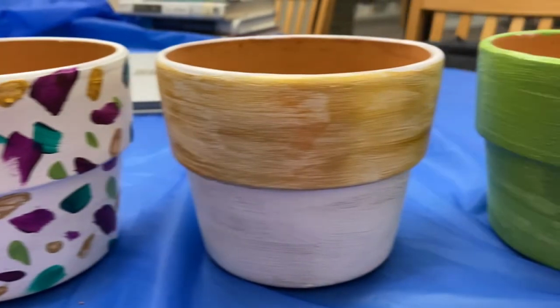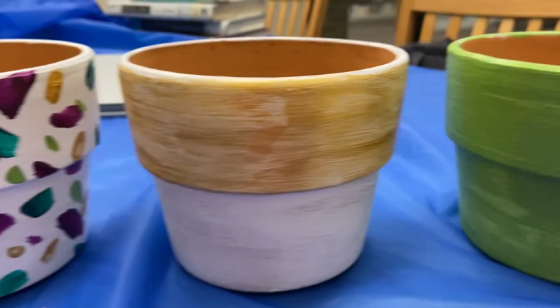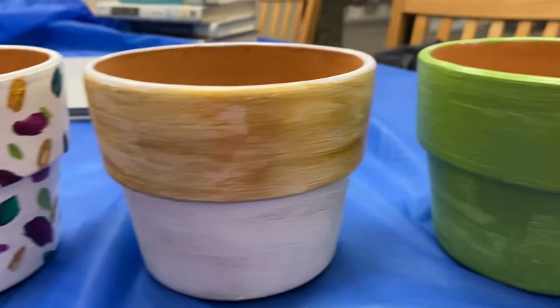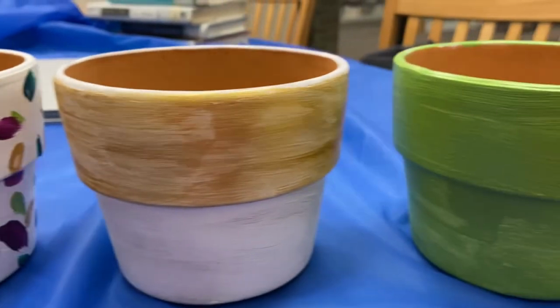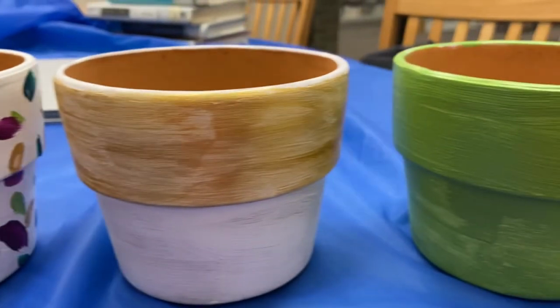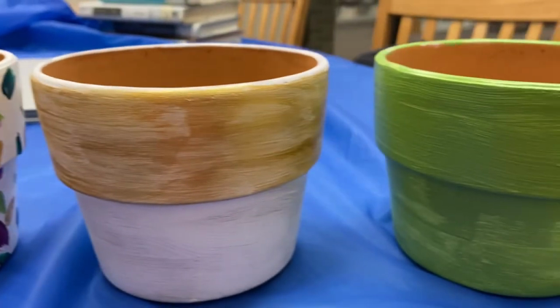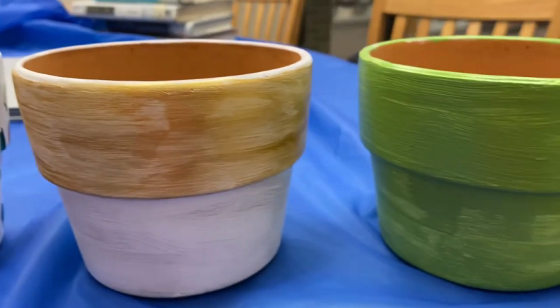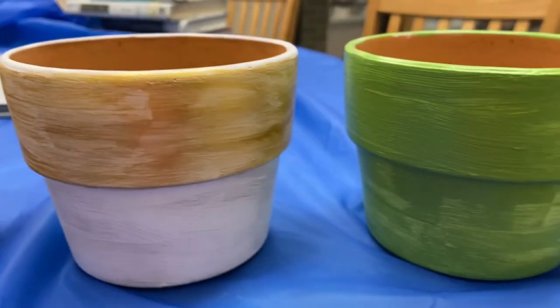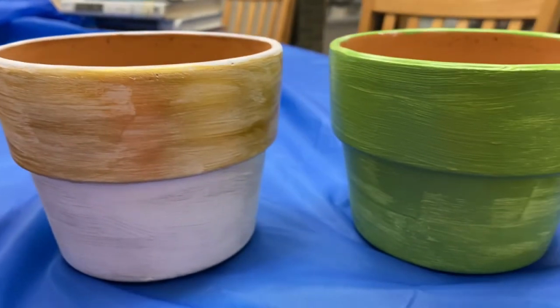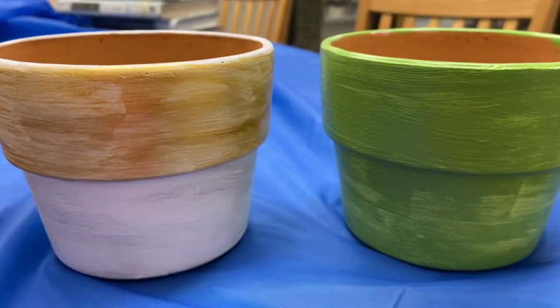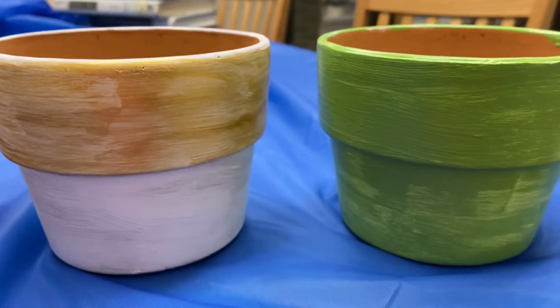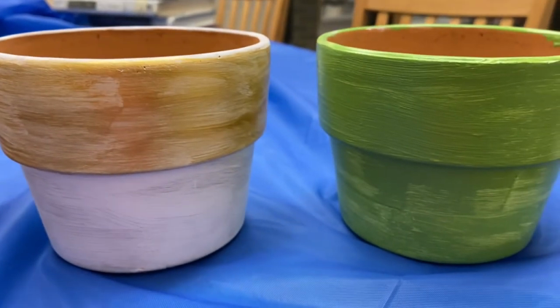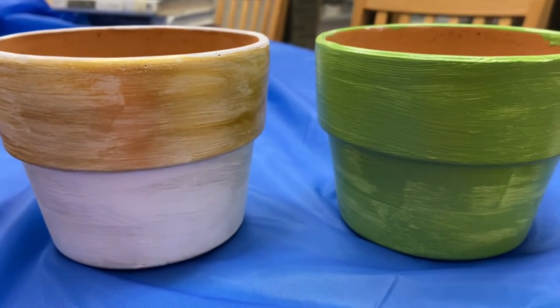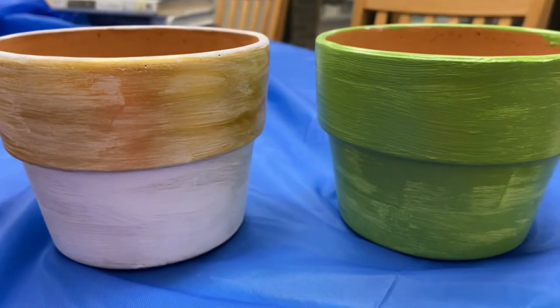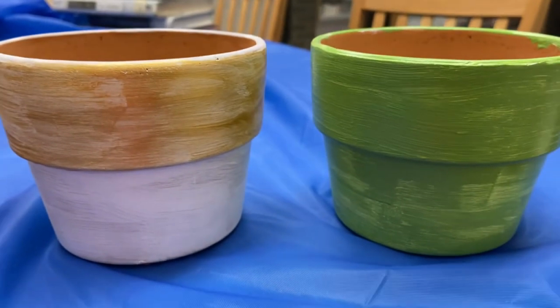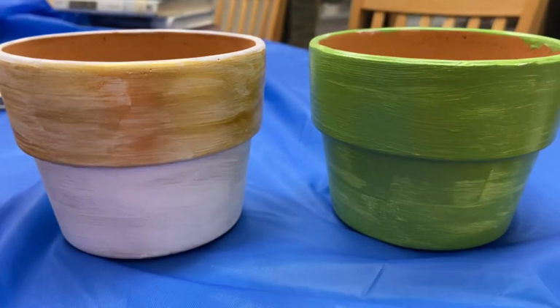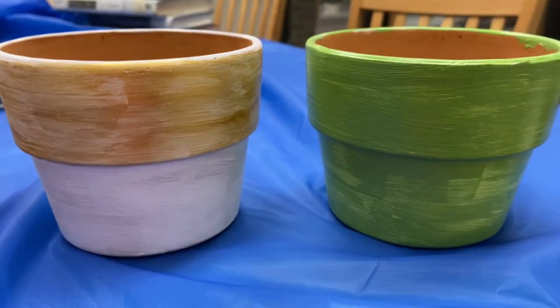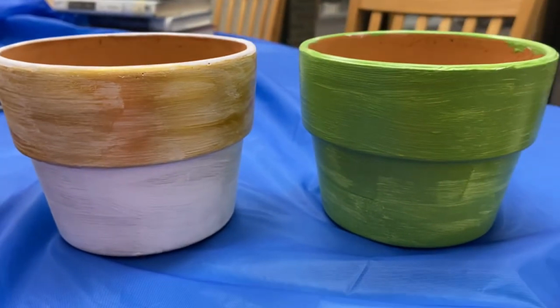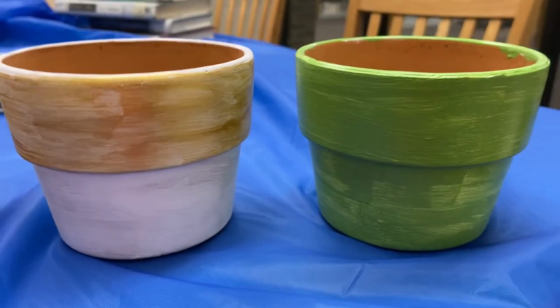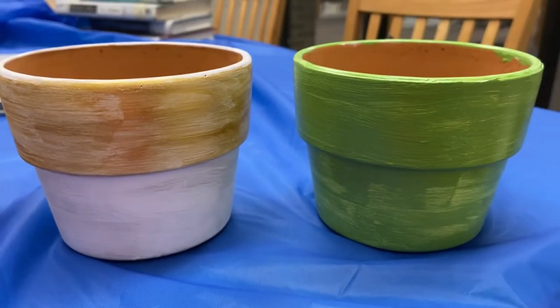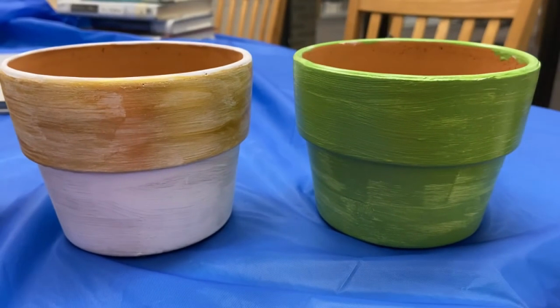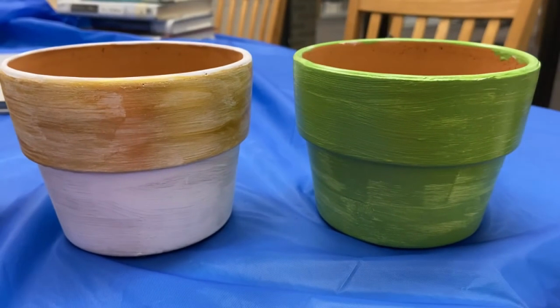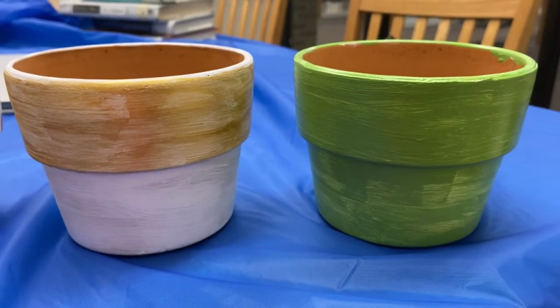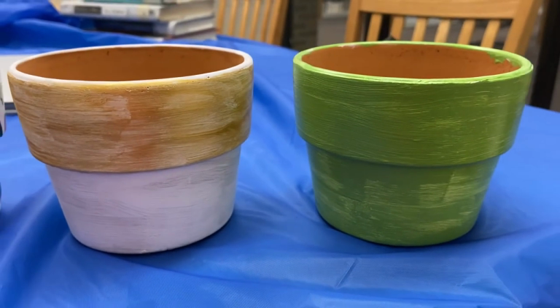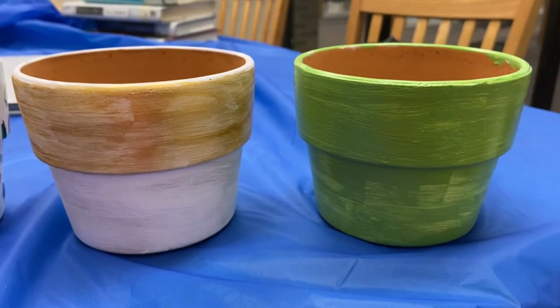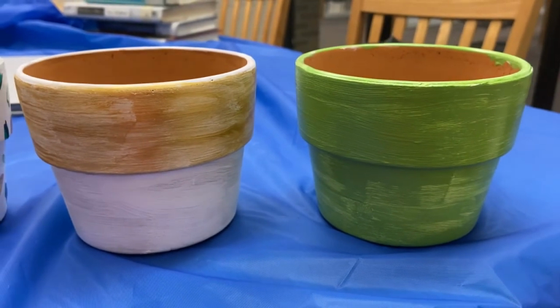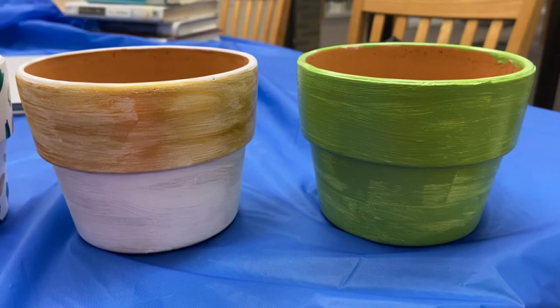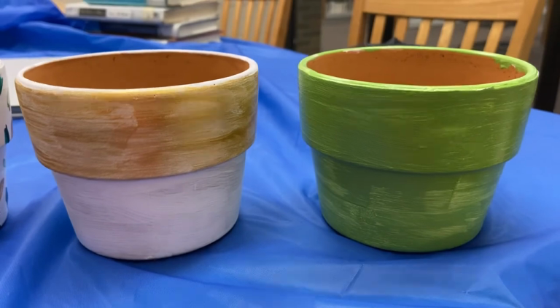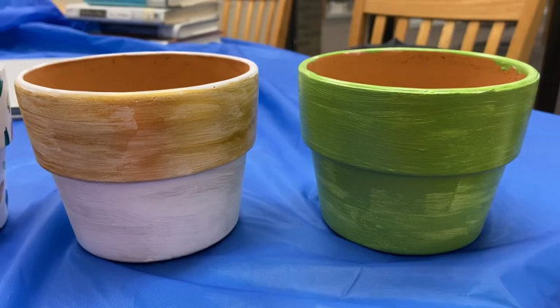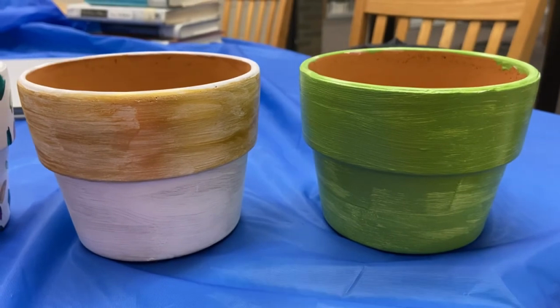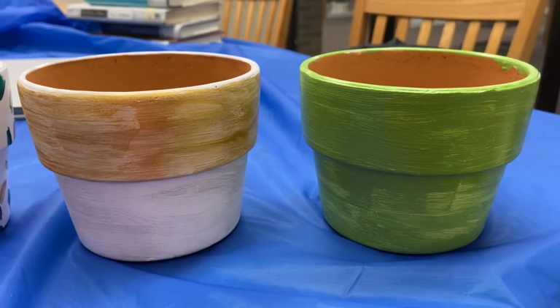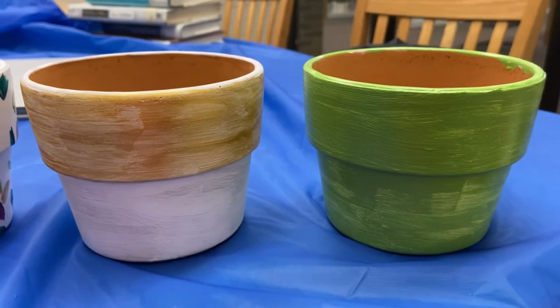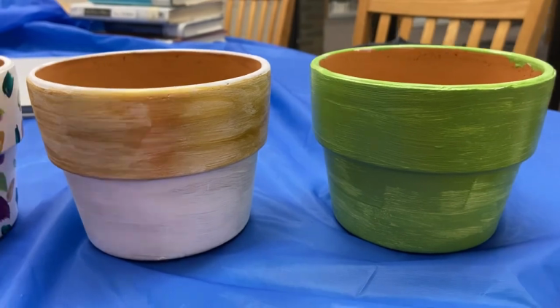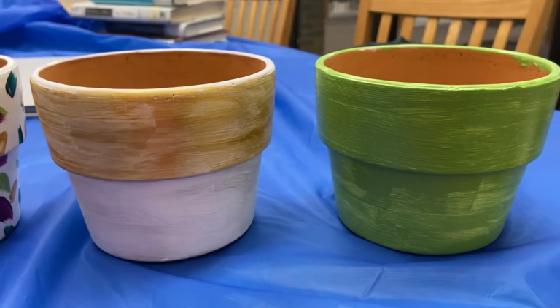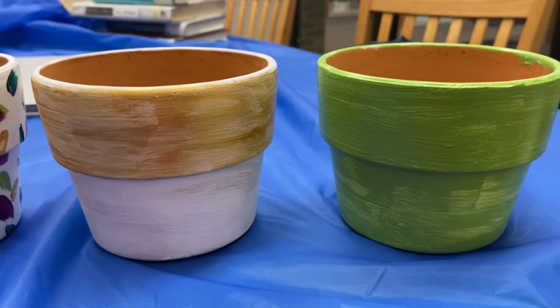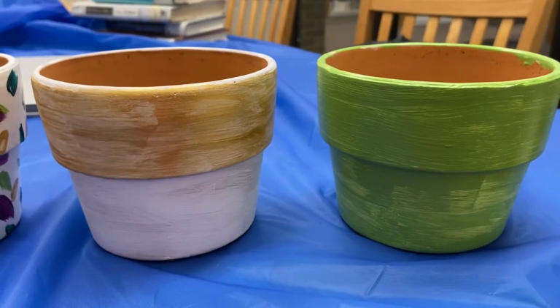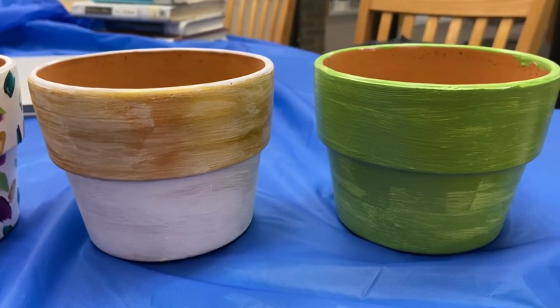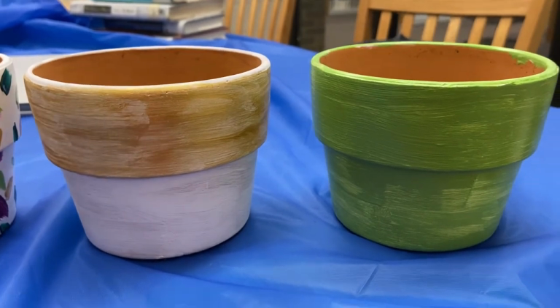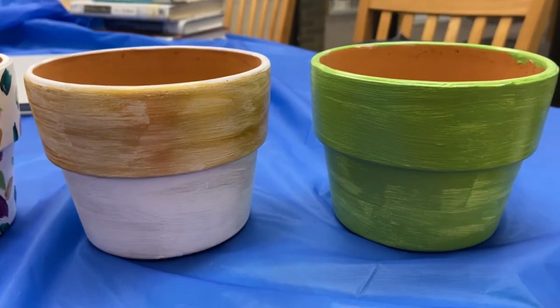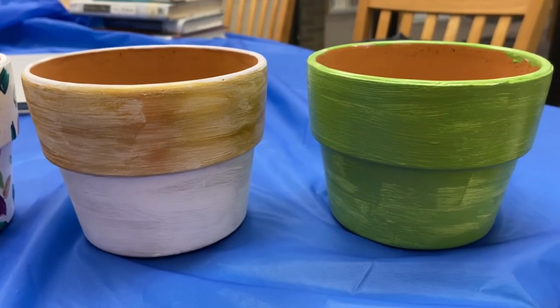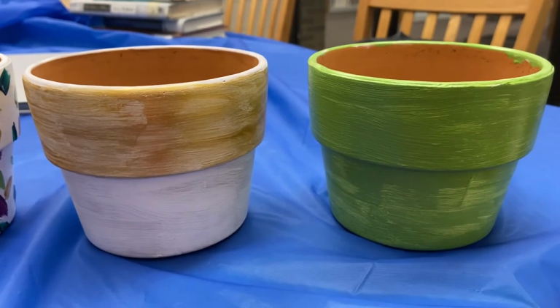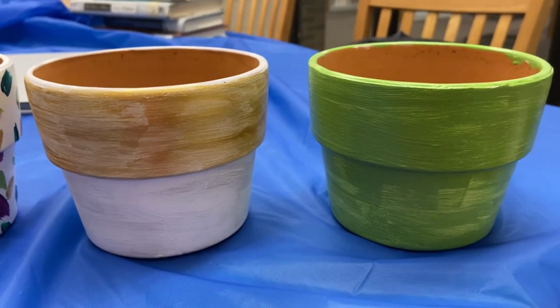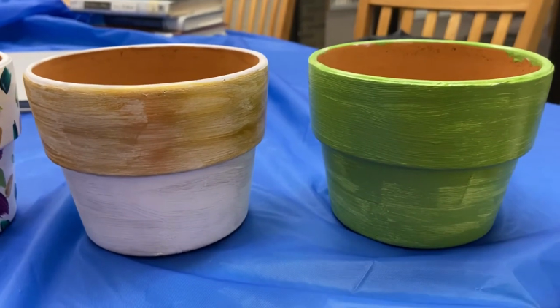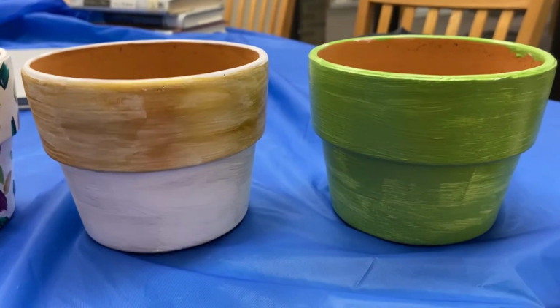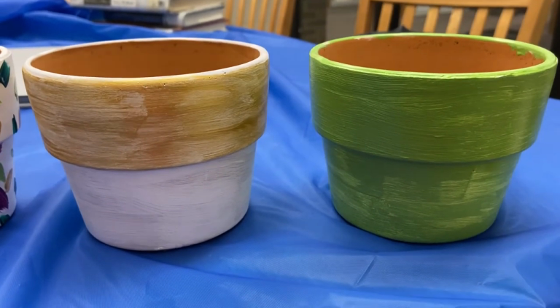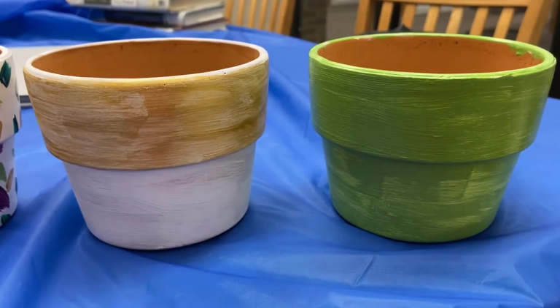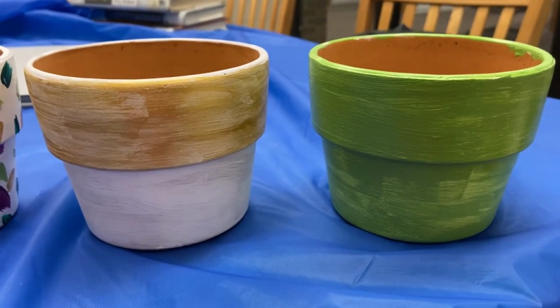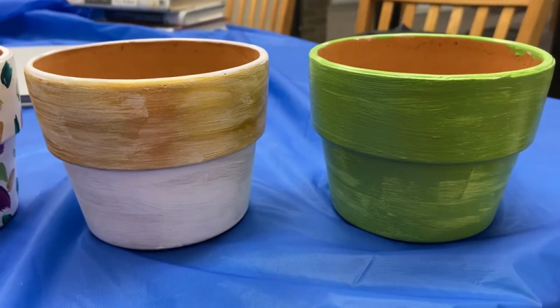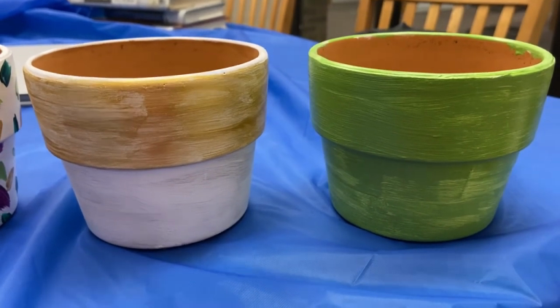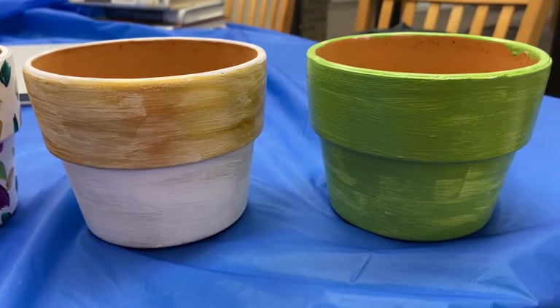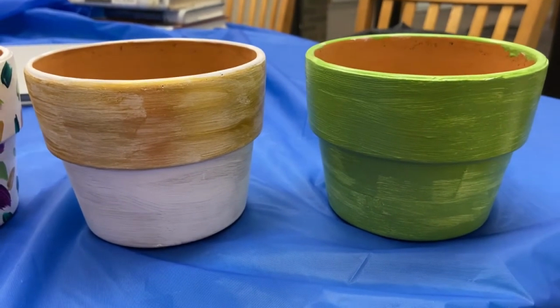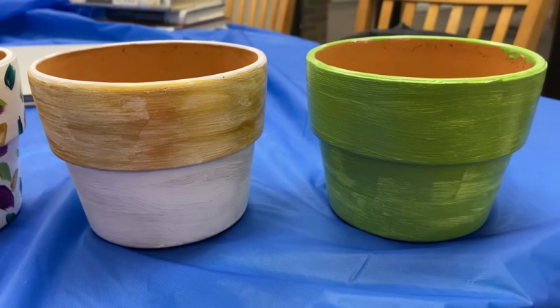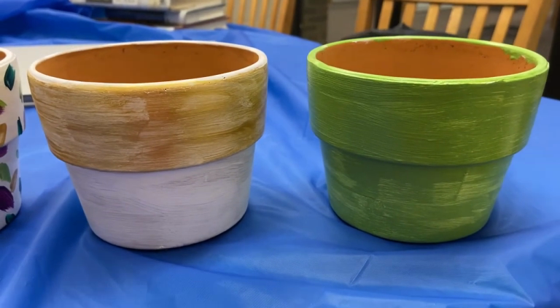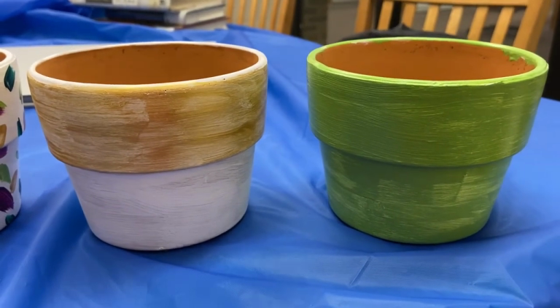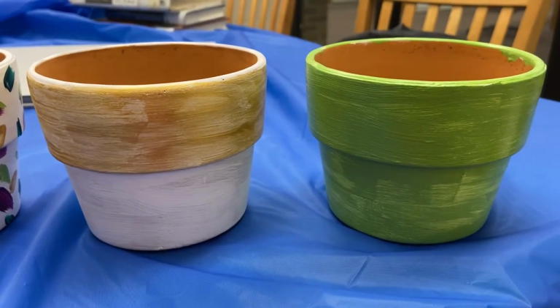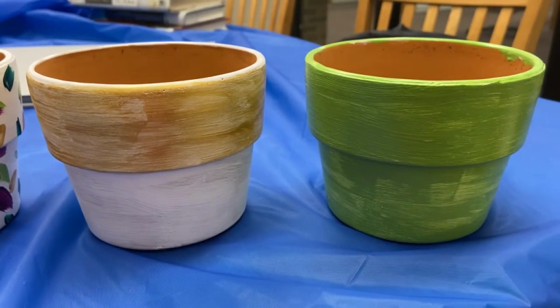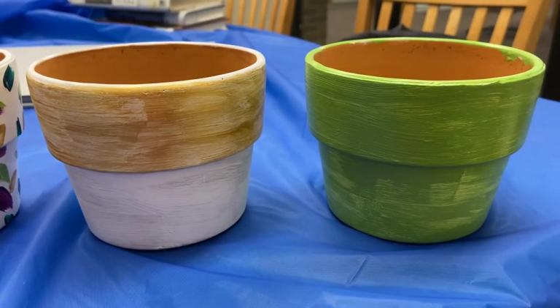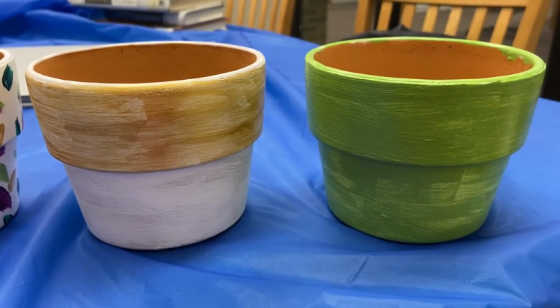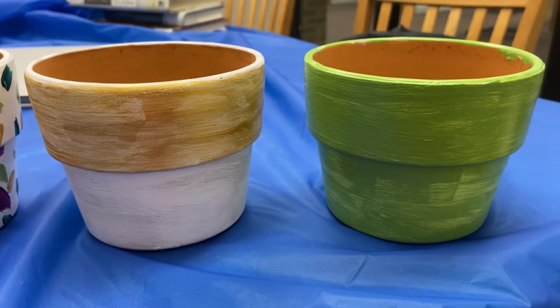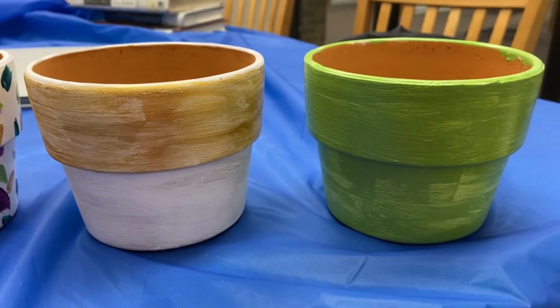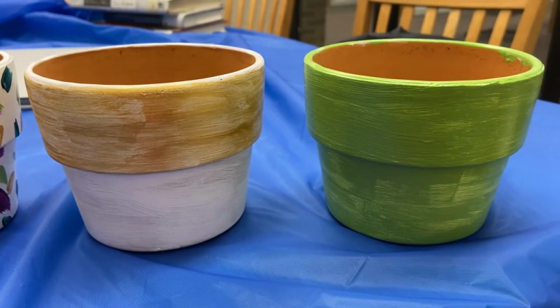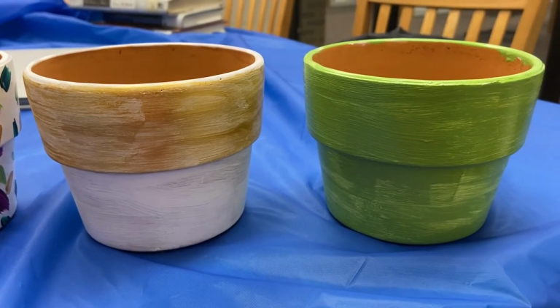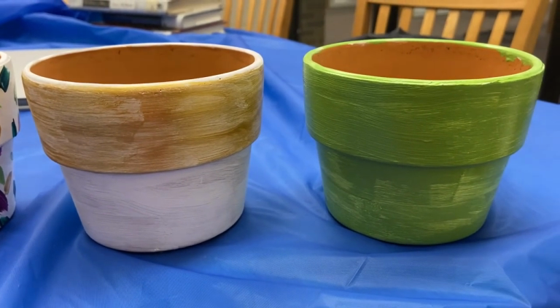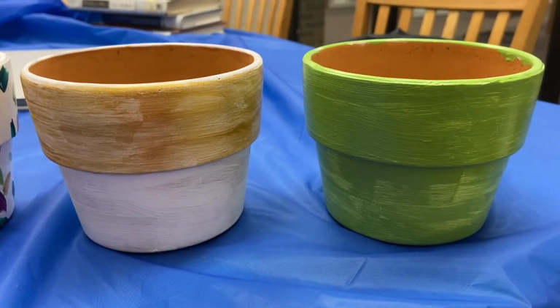These two are just going to need an extra coat of paint, but we'll see how they turn out once I come back to you guys.